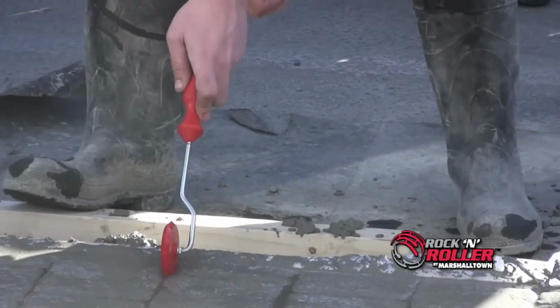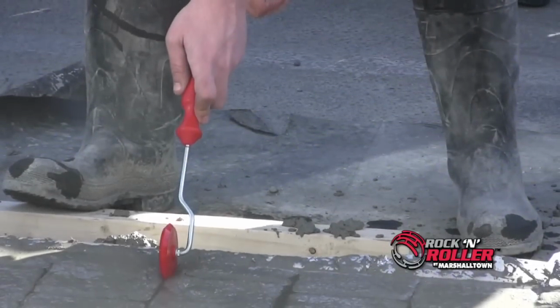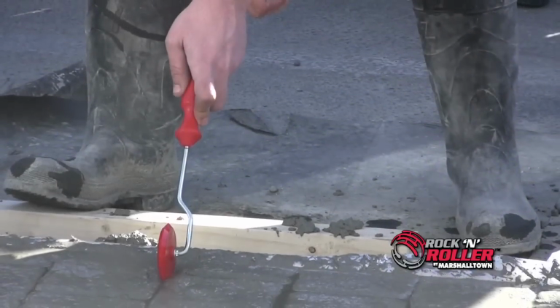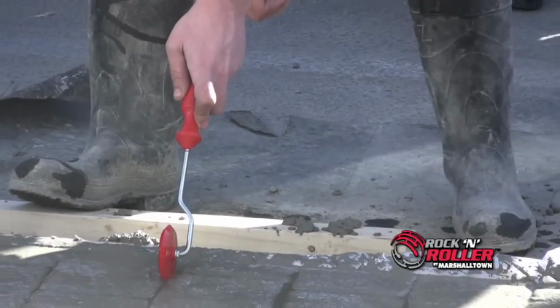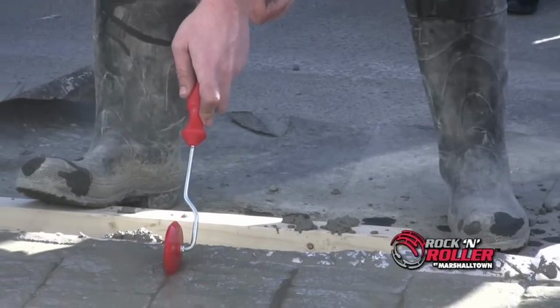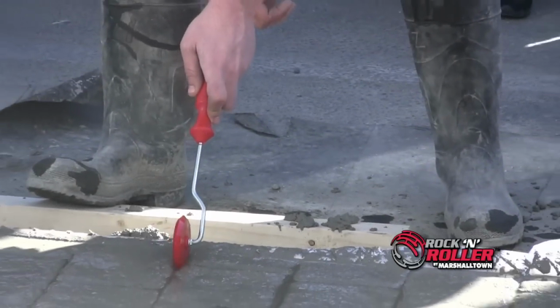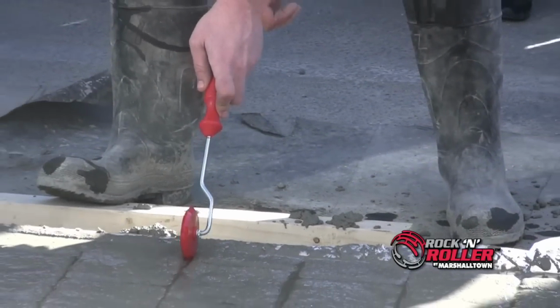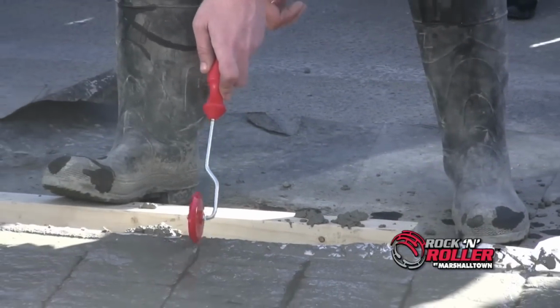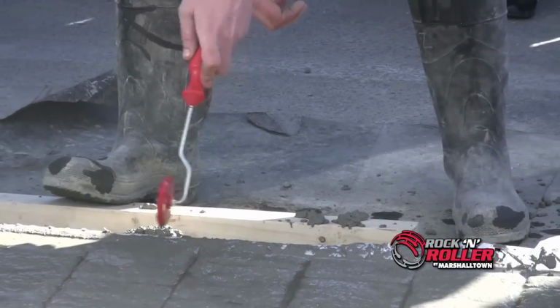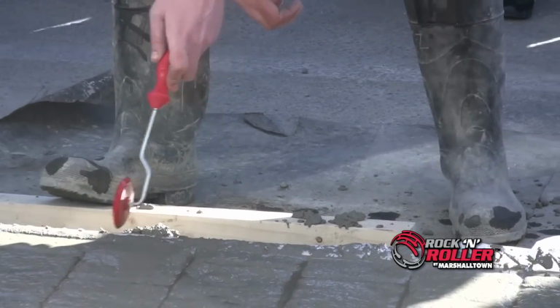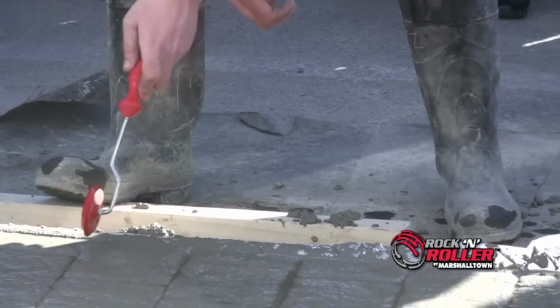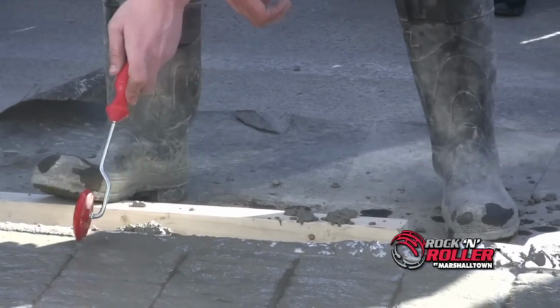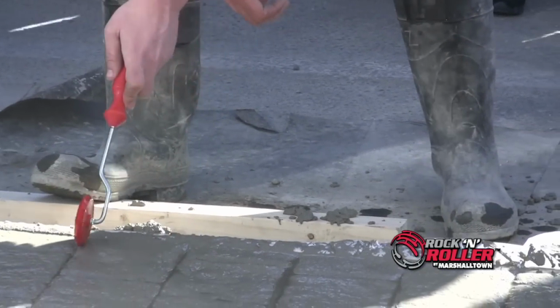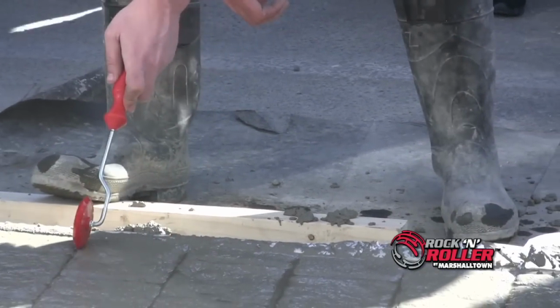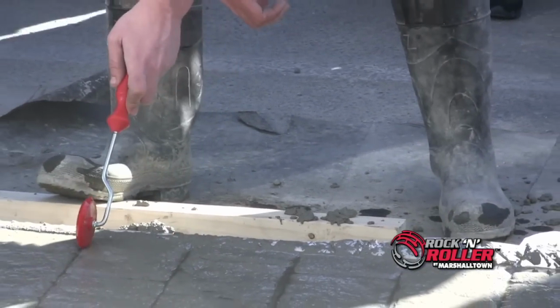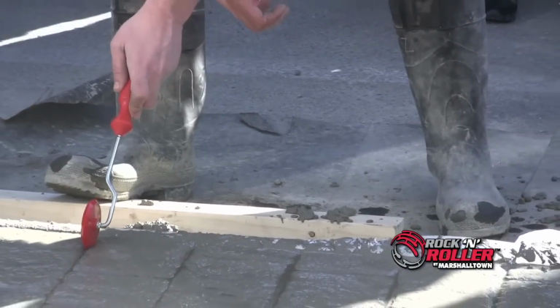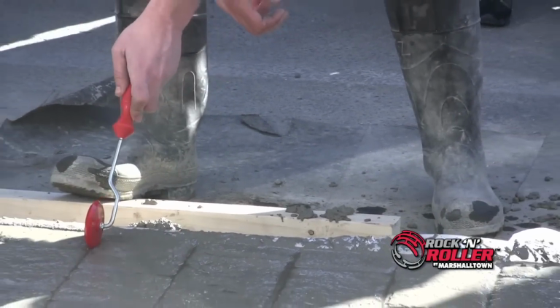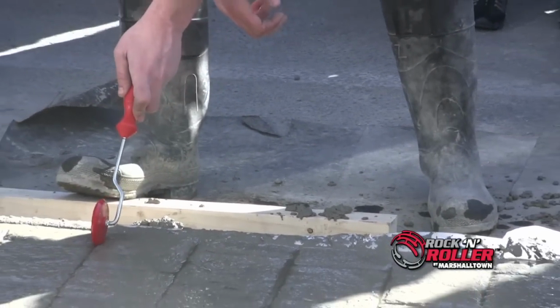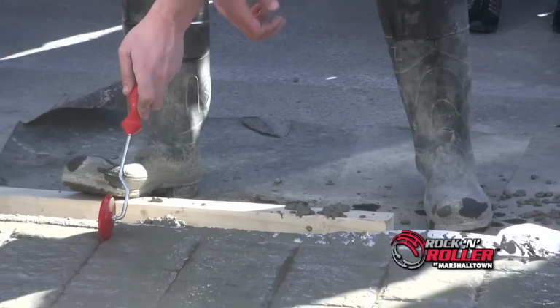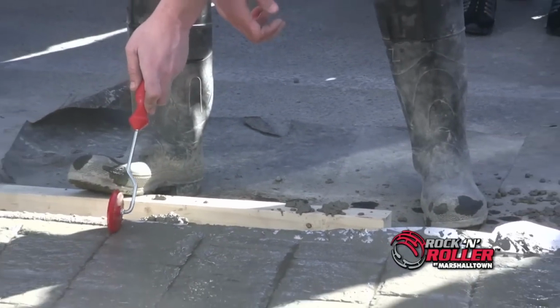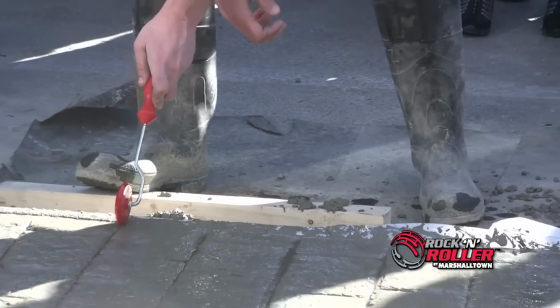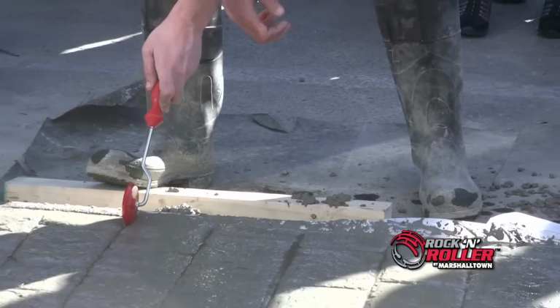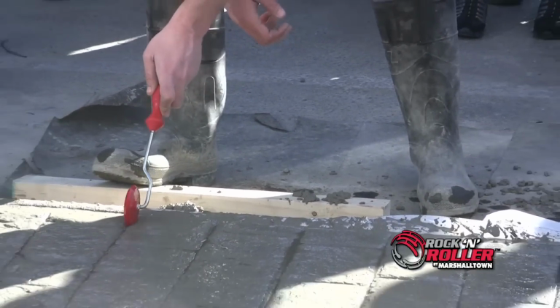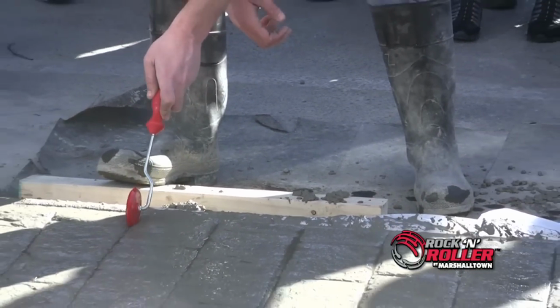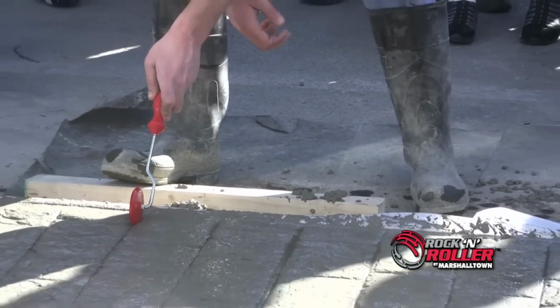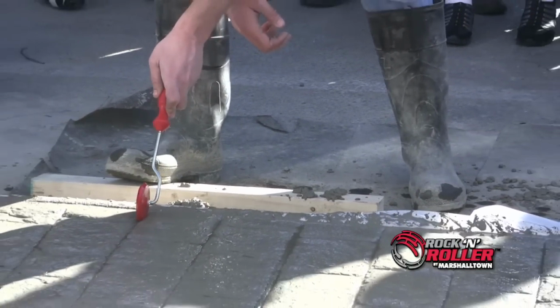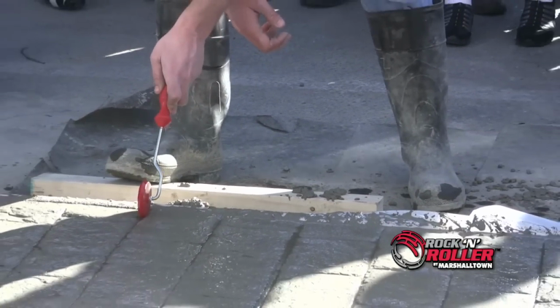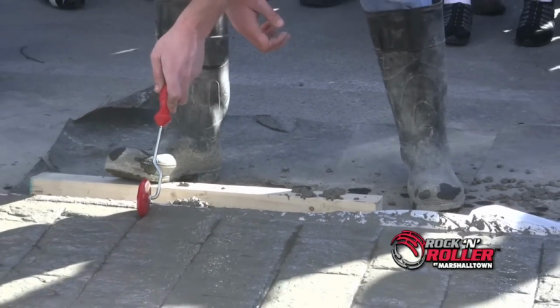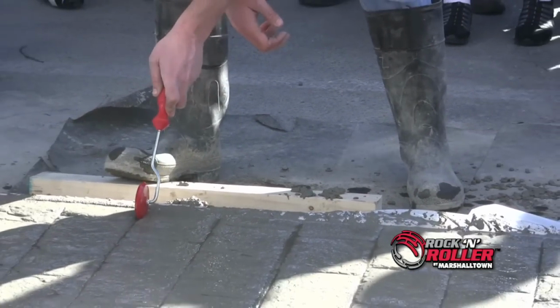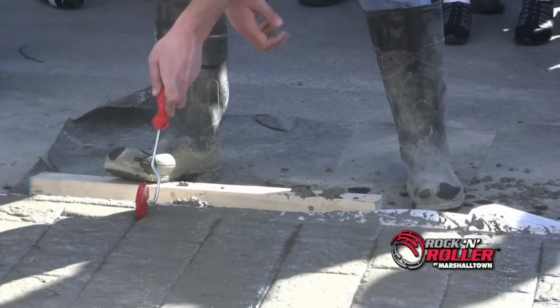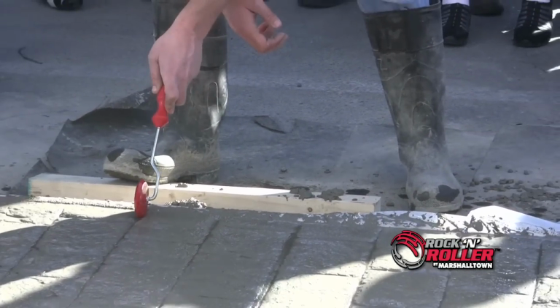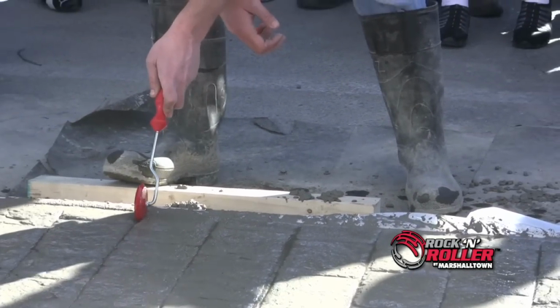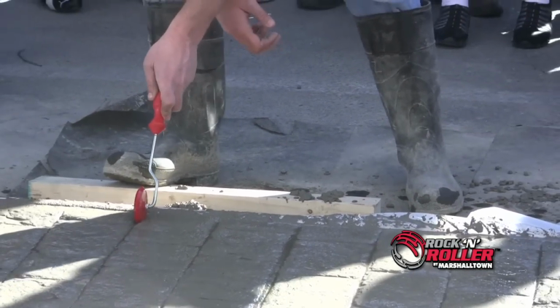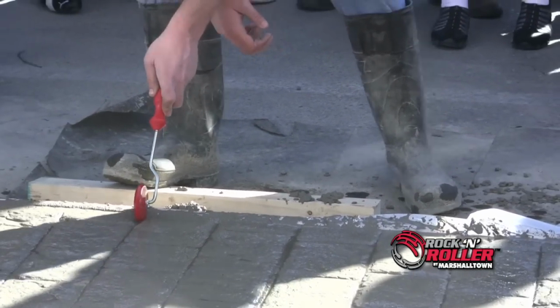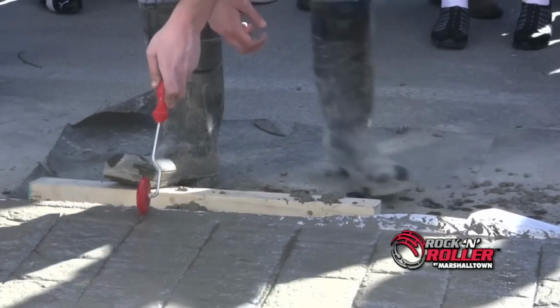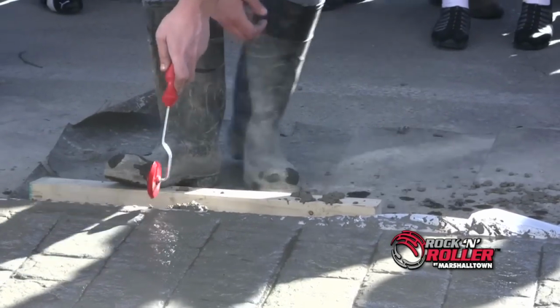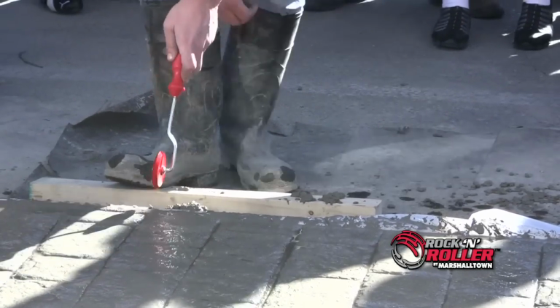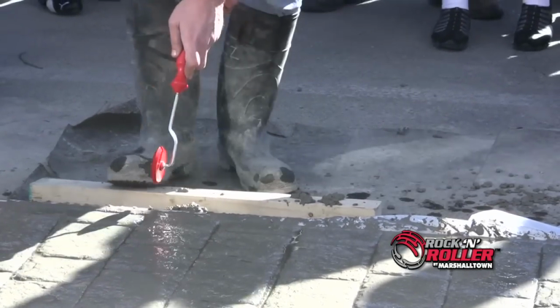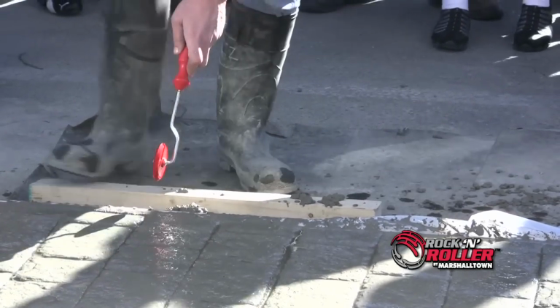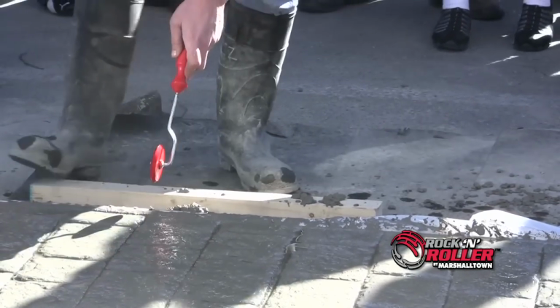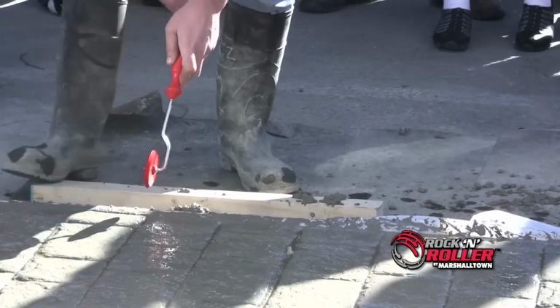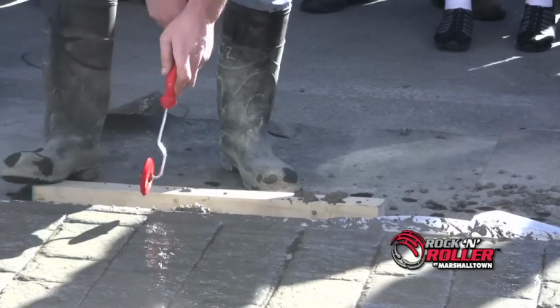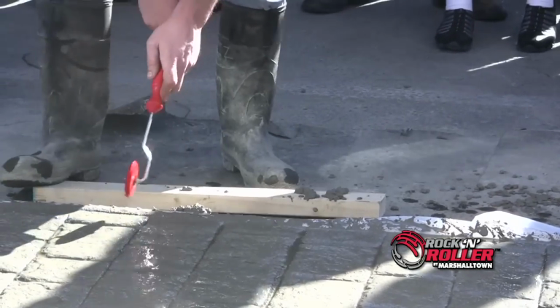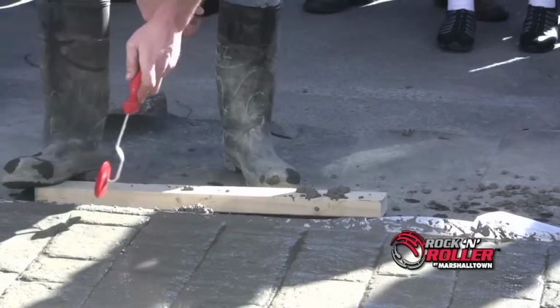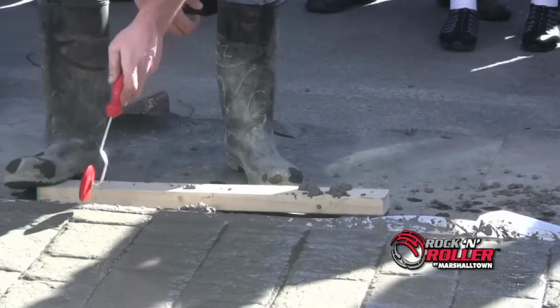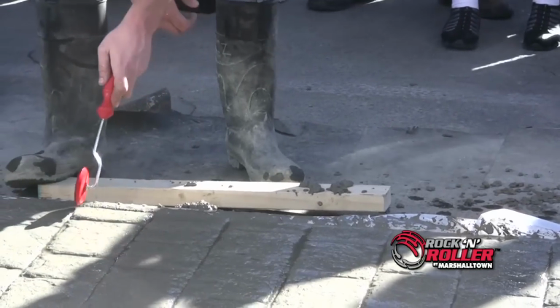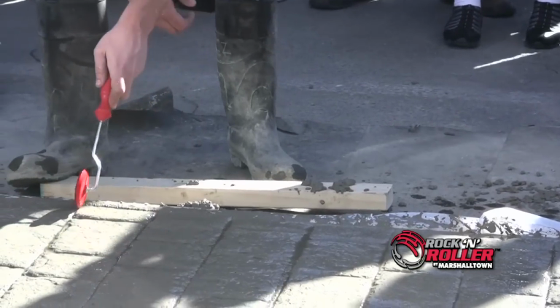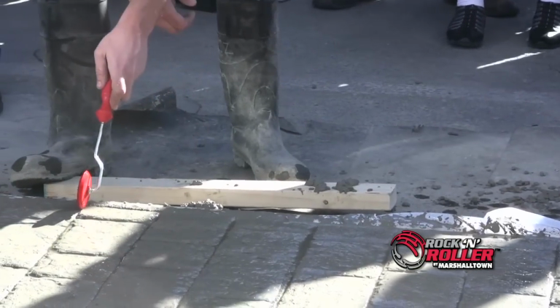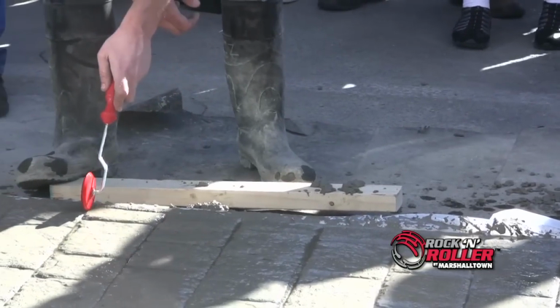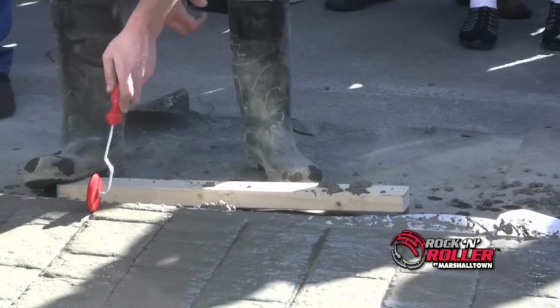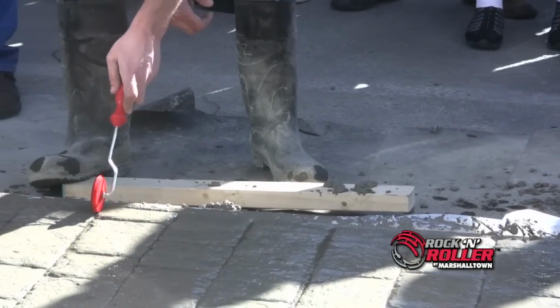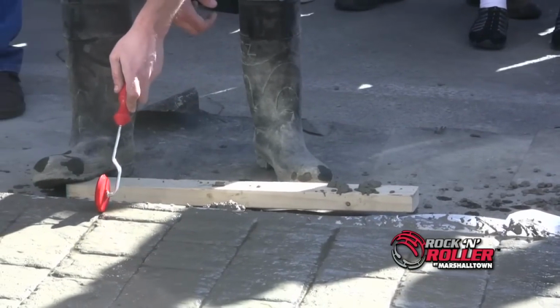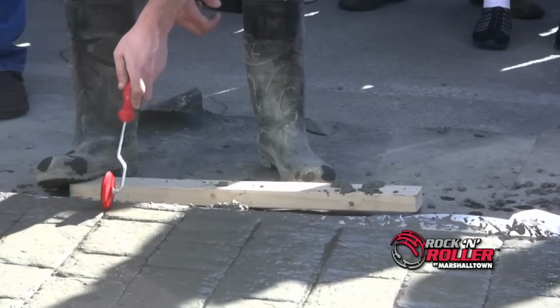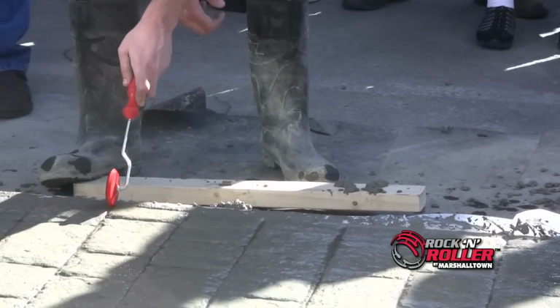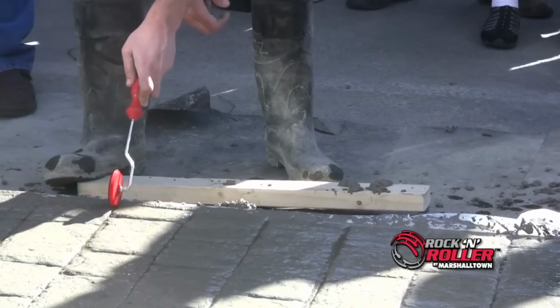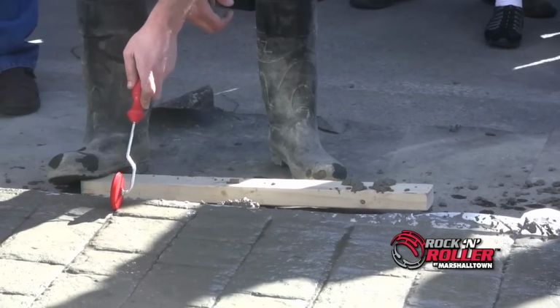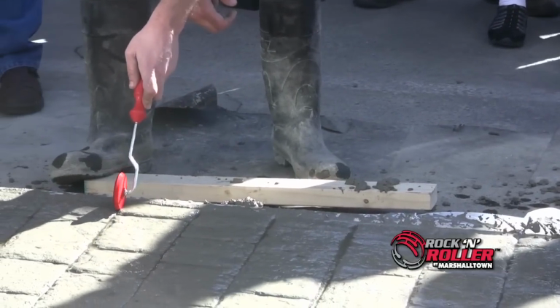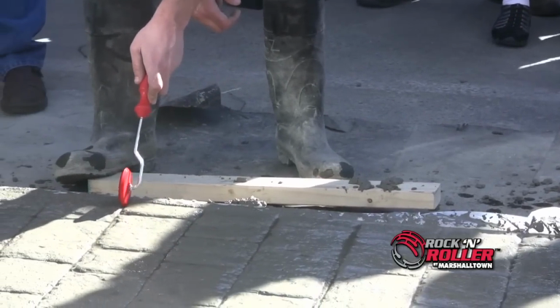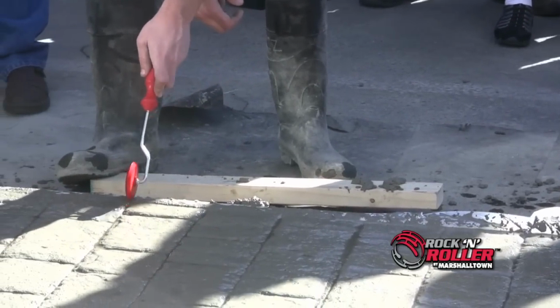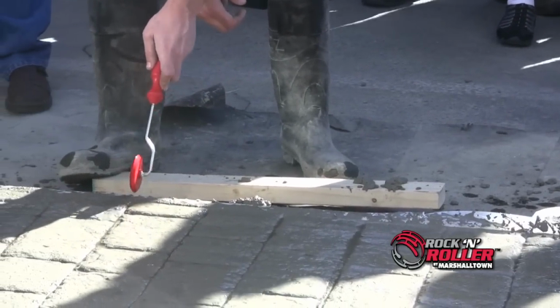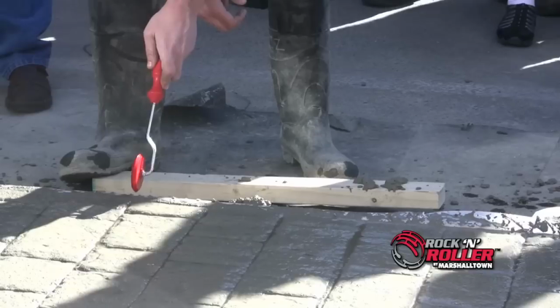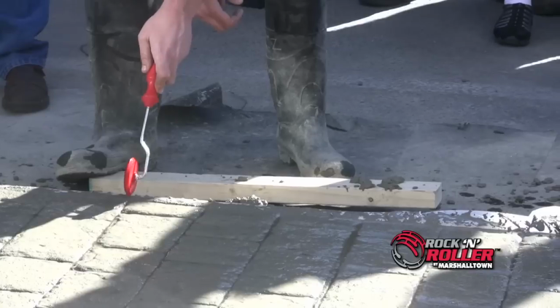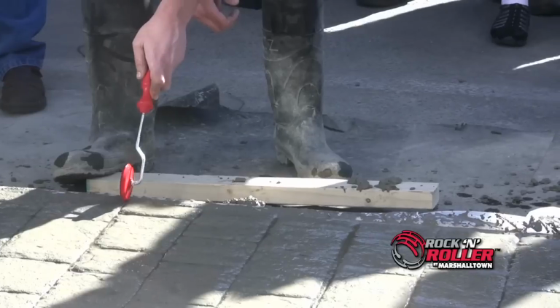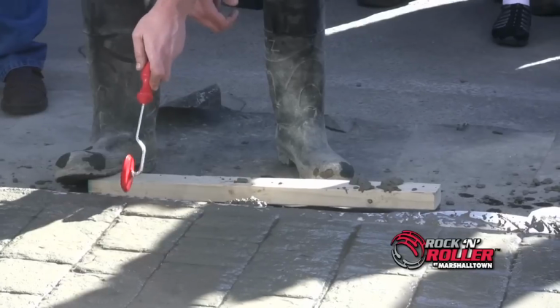You may notice spots along the edge of the slab that are not fully imprinted. Rock and roller touch-up wheels are ideal for this situation.